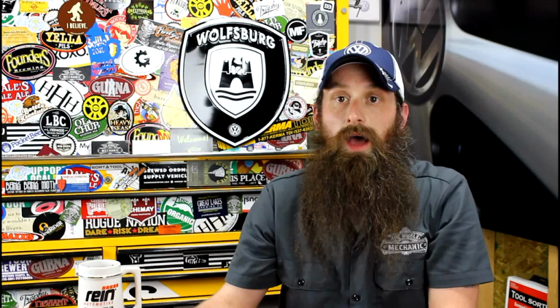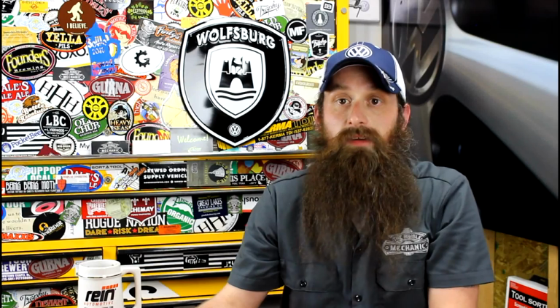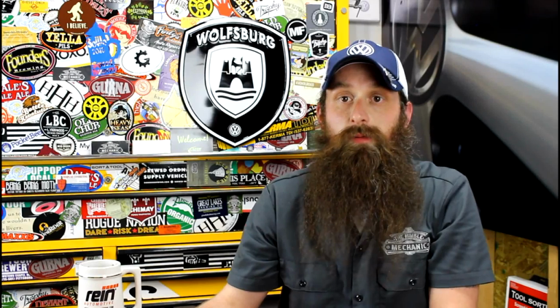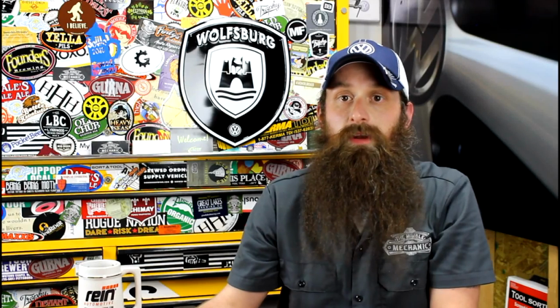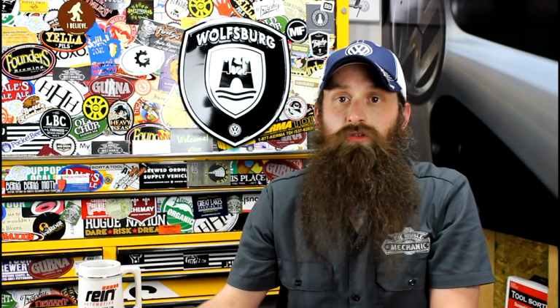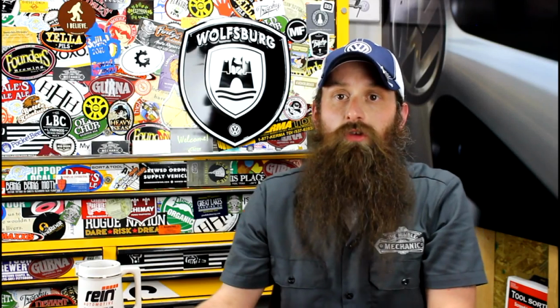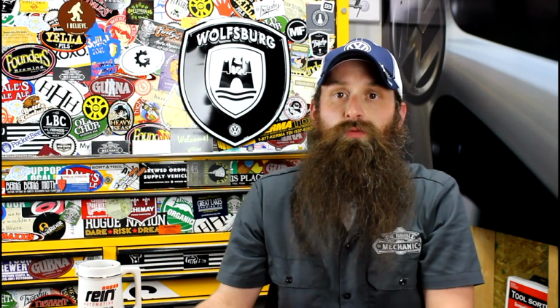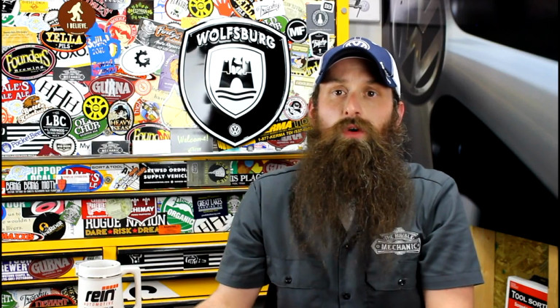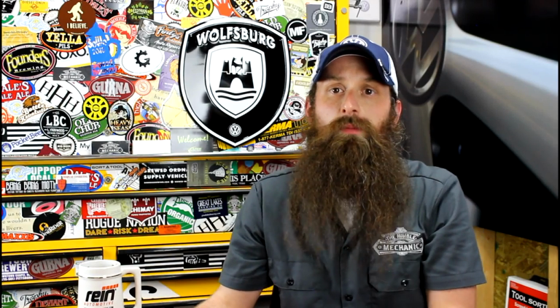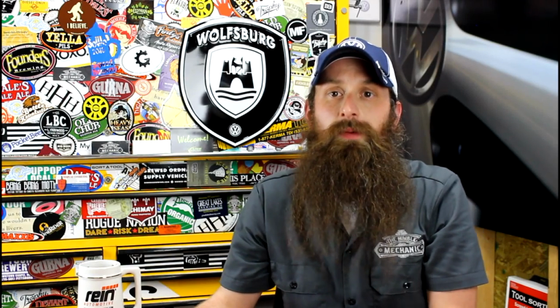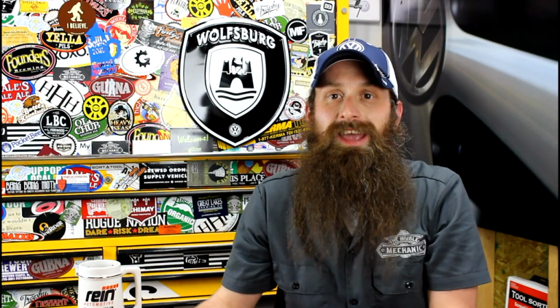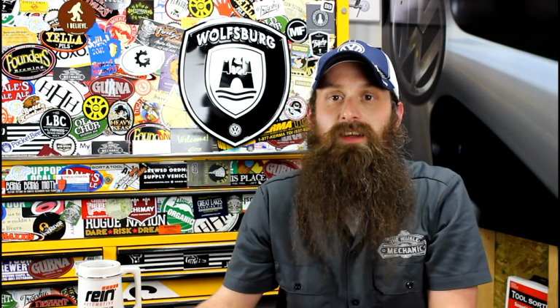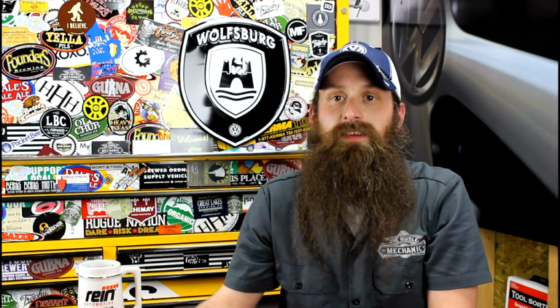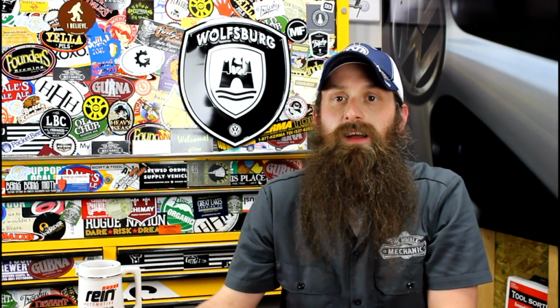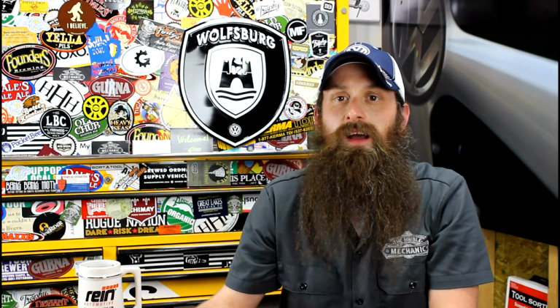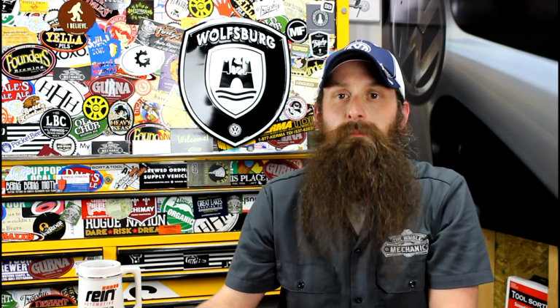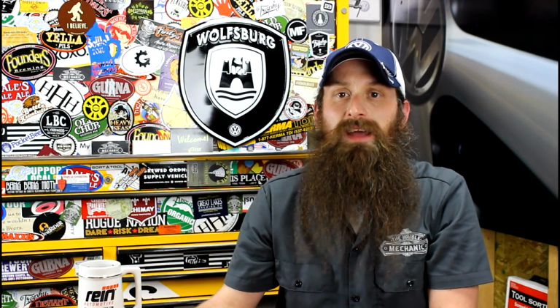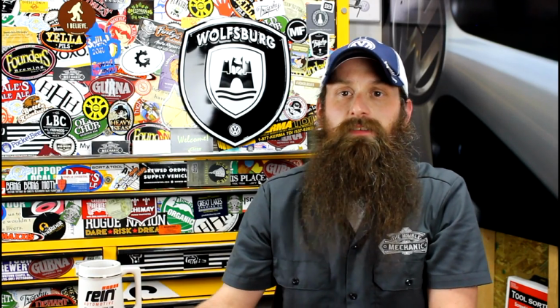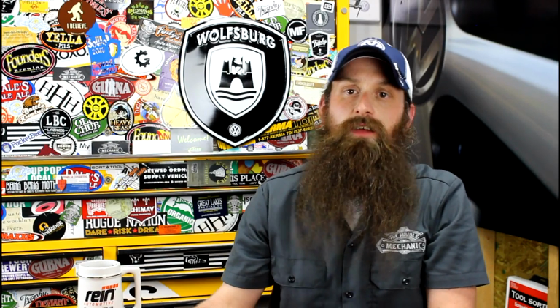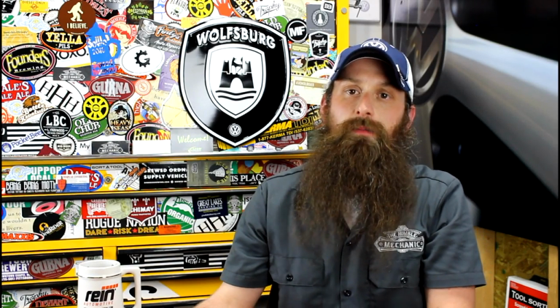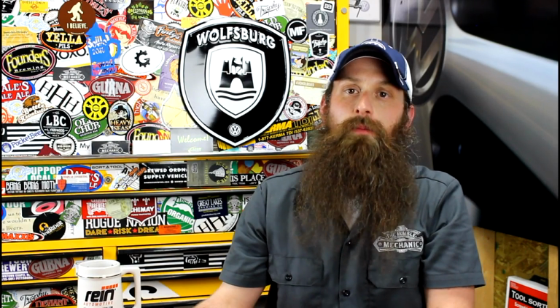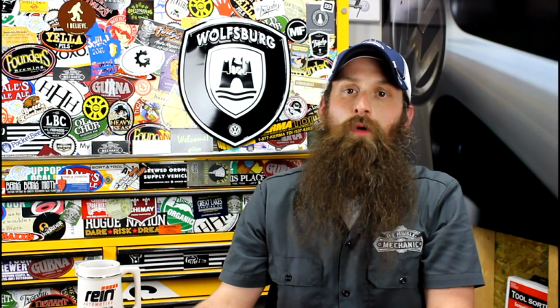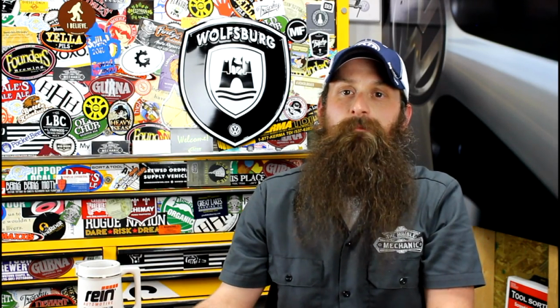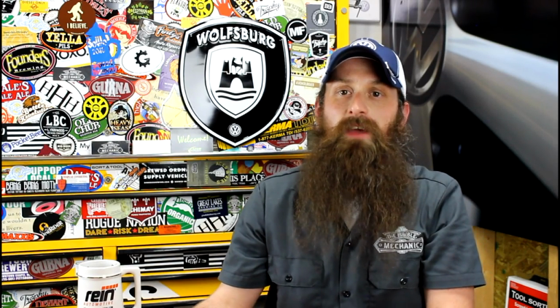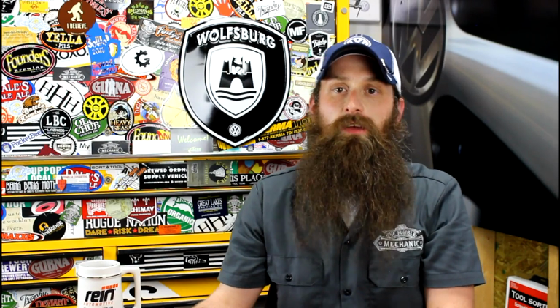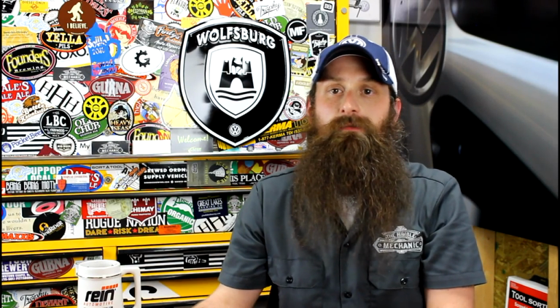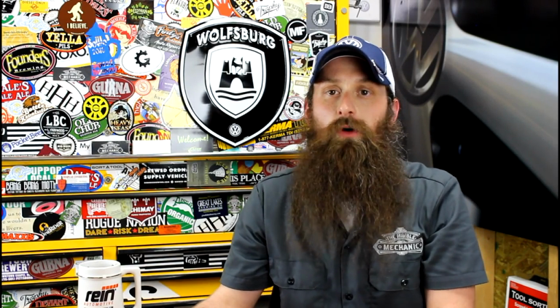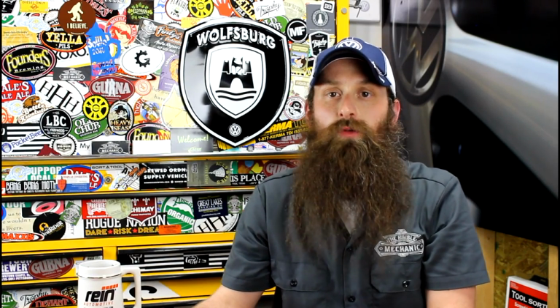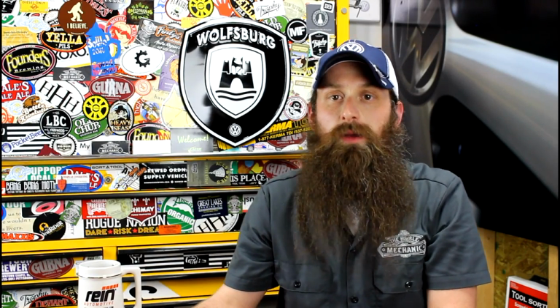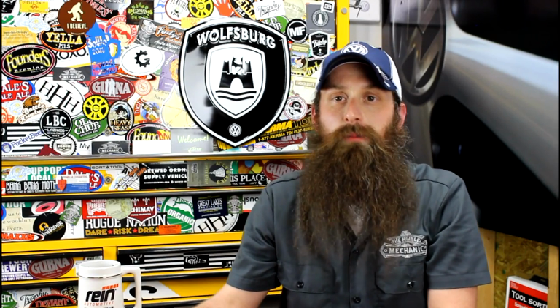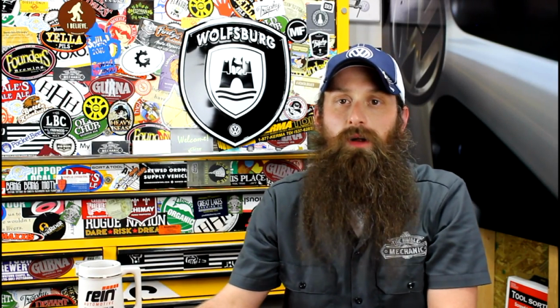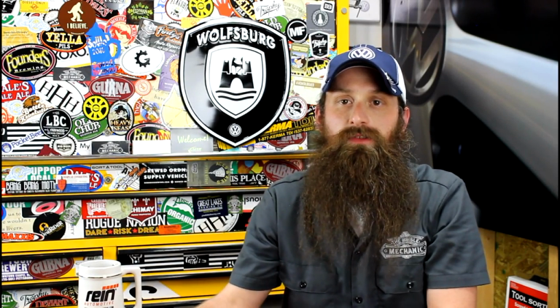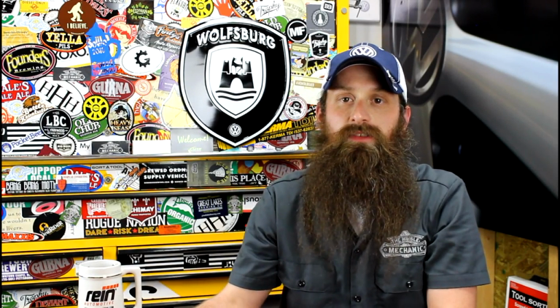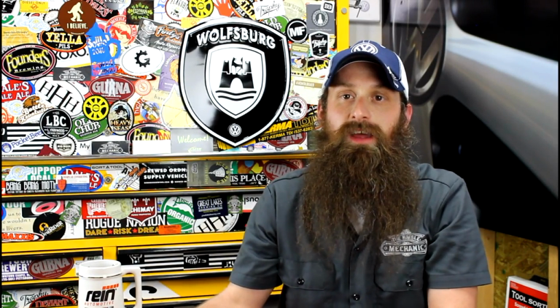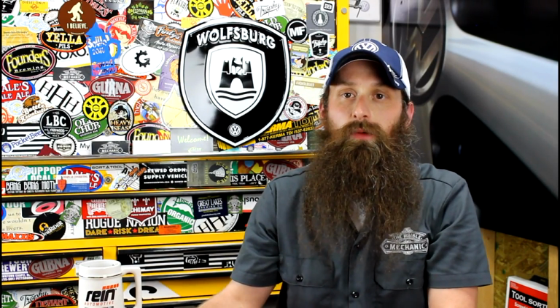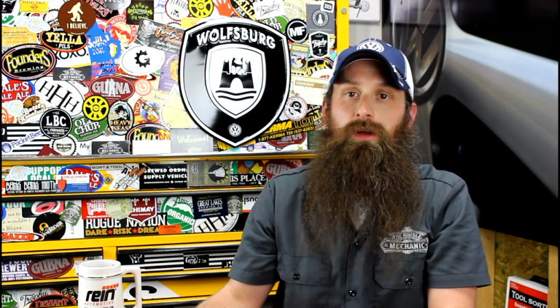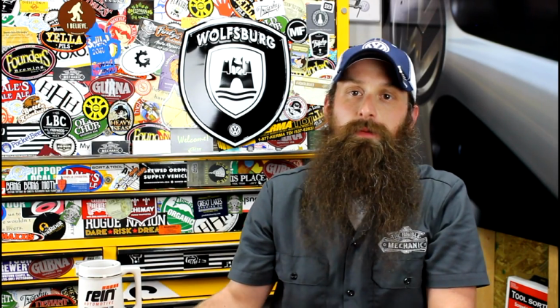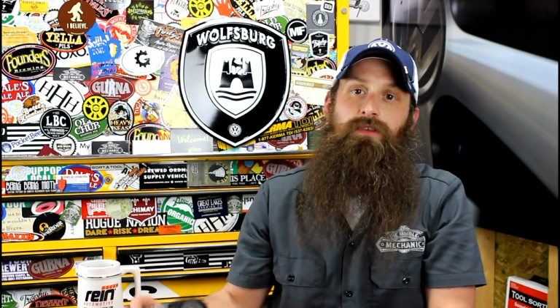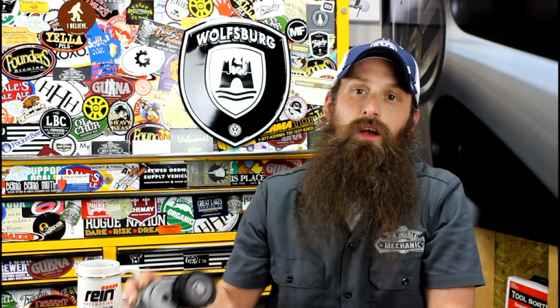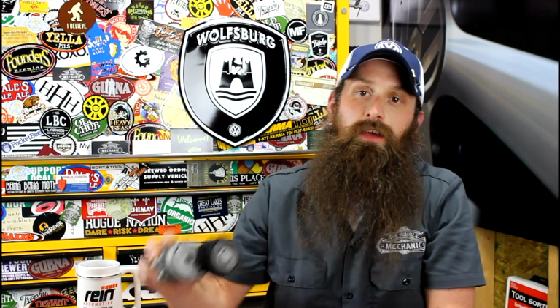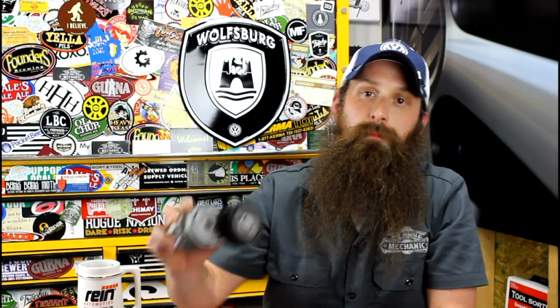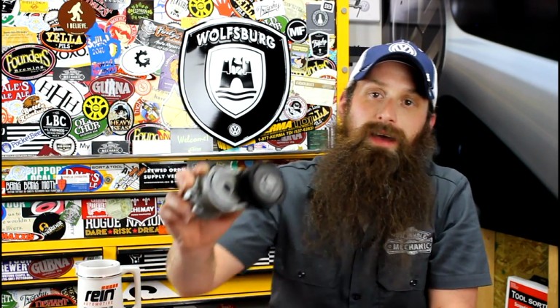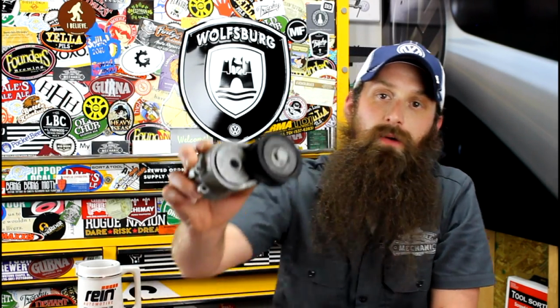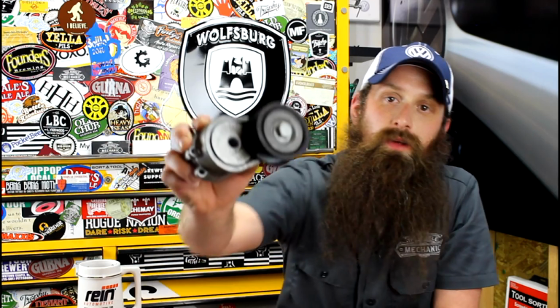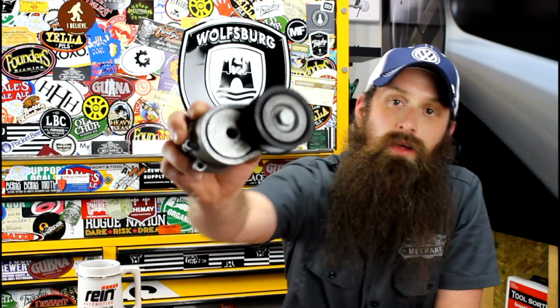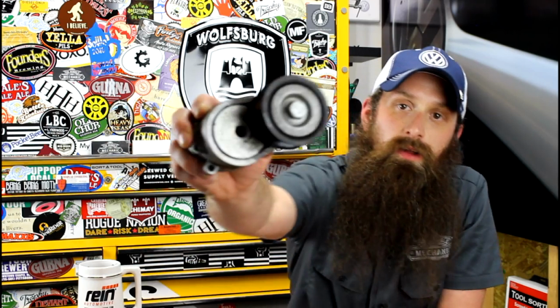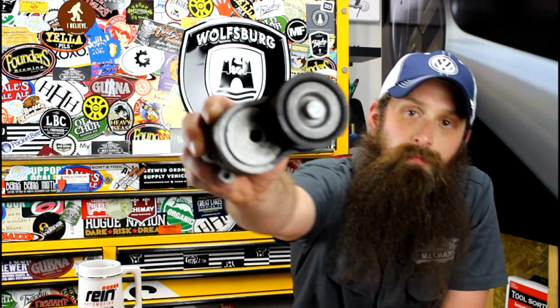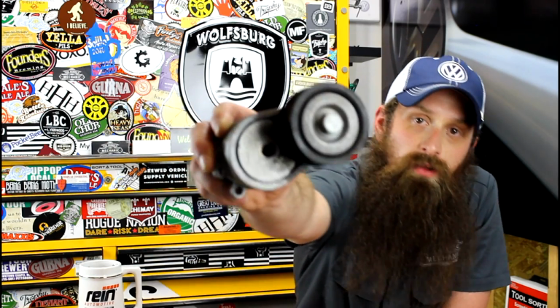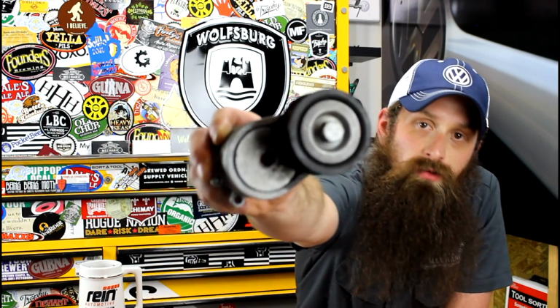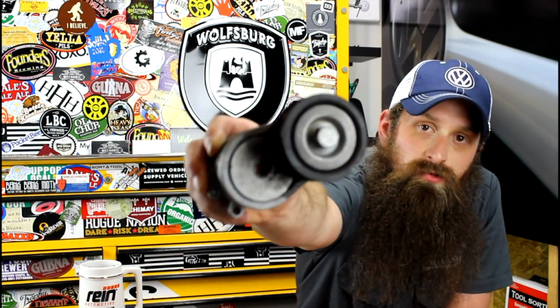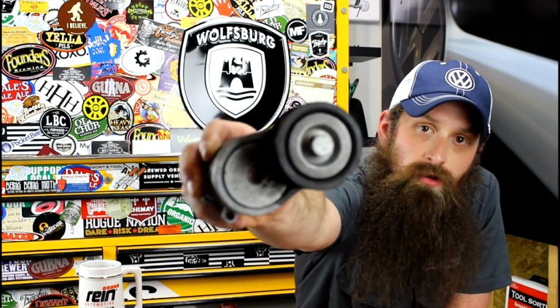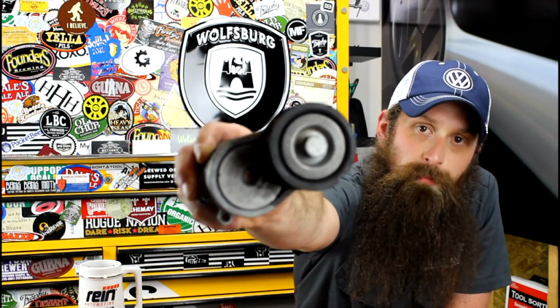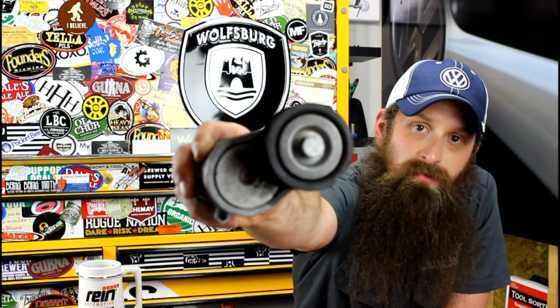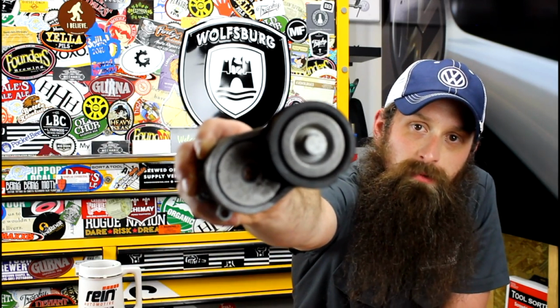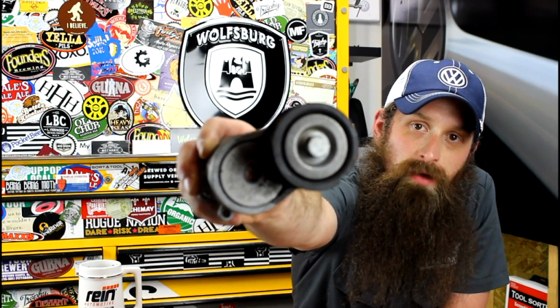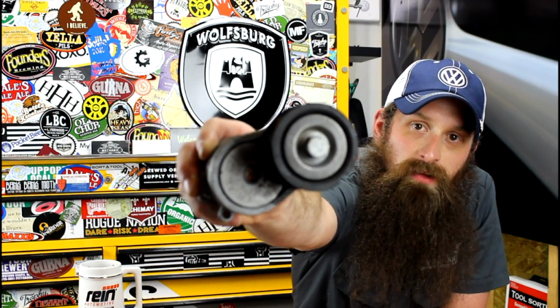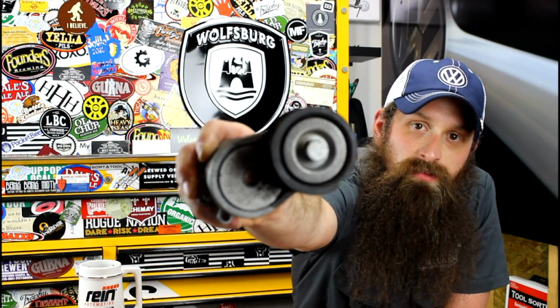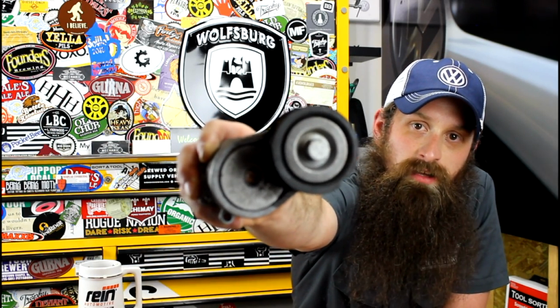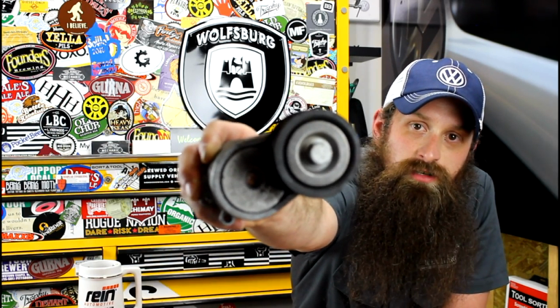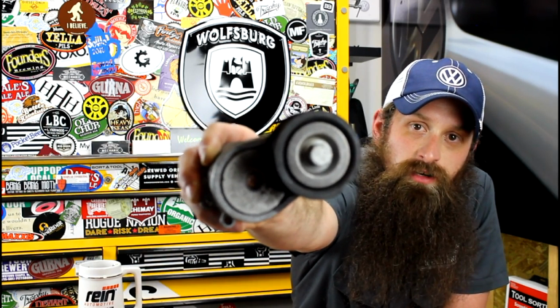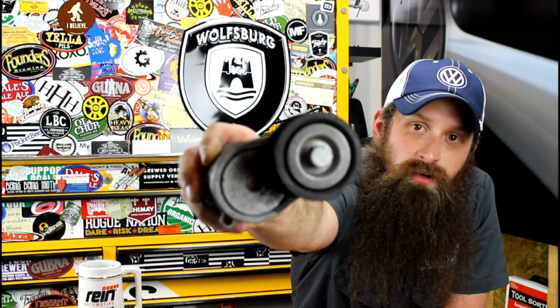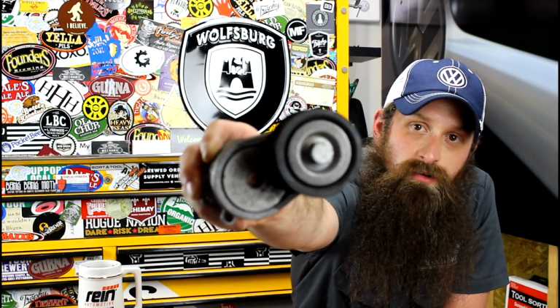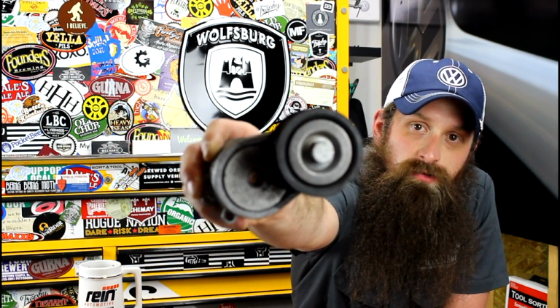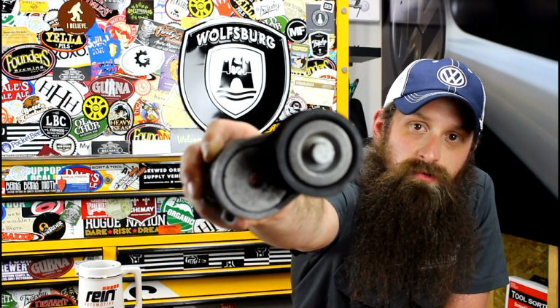Hey everybody, Charles for HumbleMechanic.com, back to talk about more failed Volkswagen parts. Today we're going to be talking about serpentine belt tensioners.